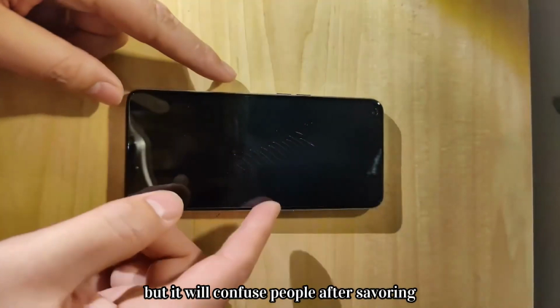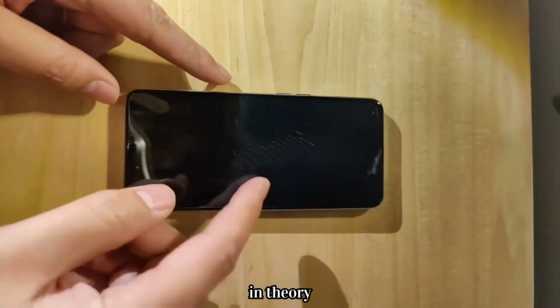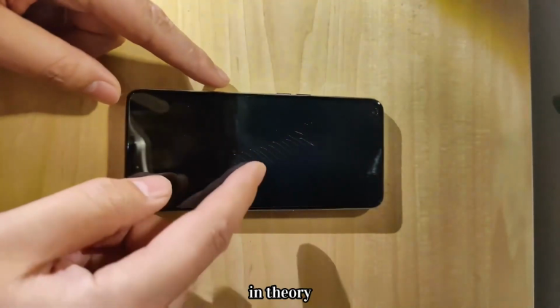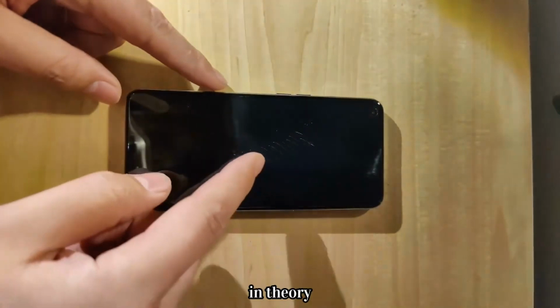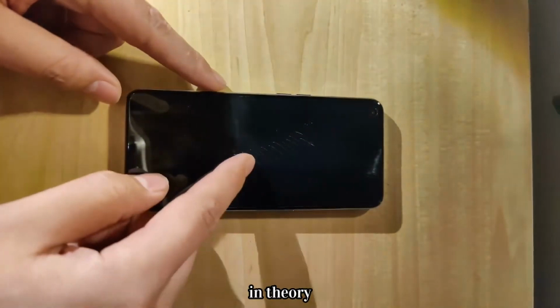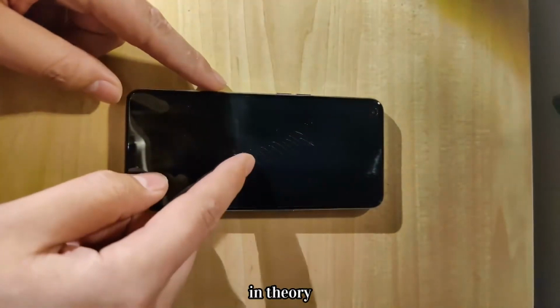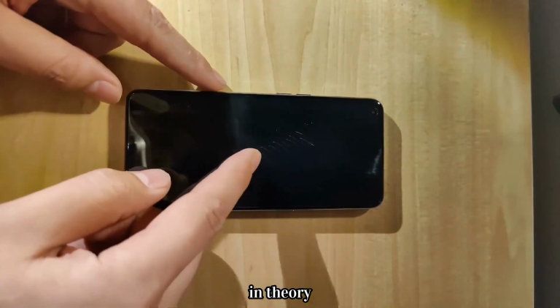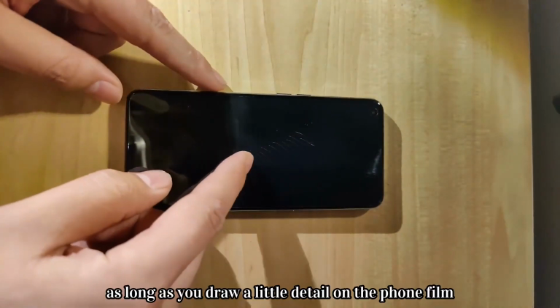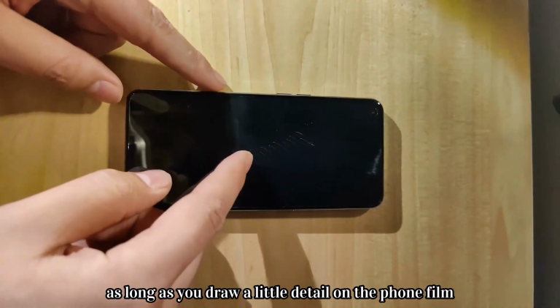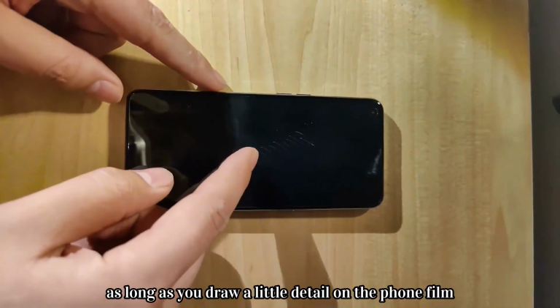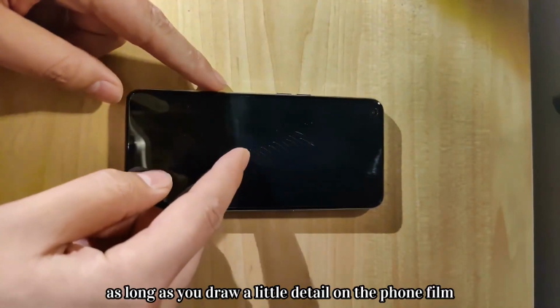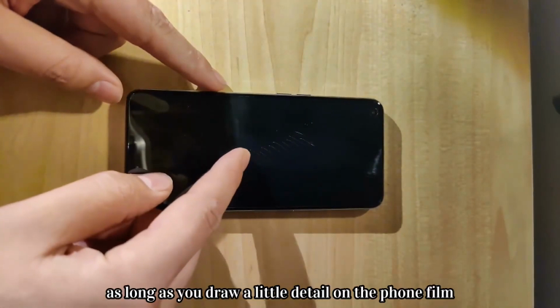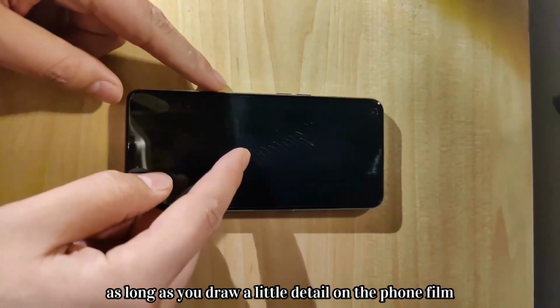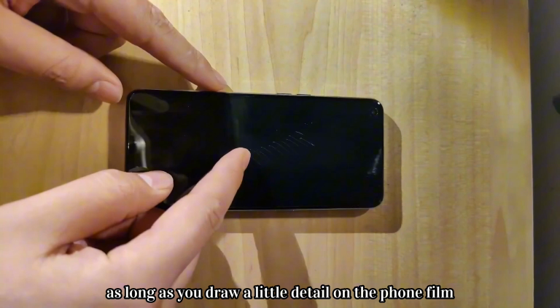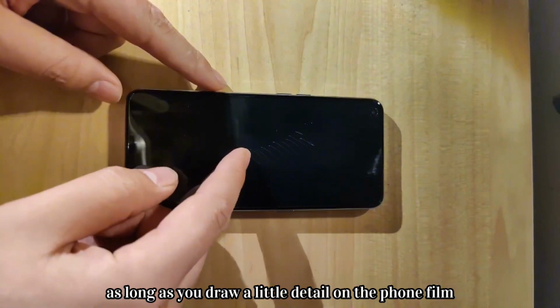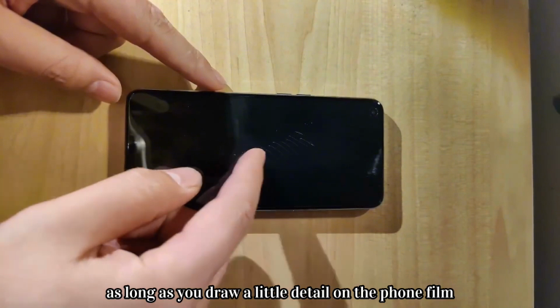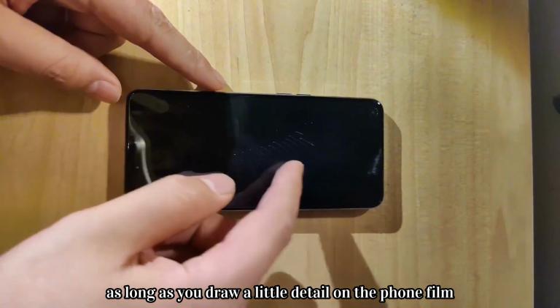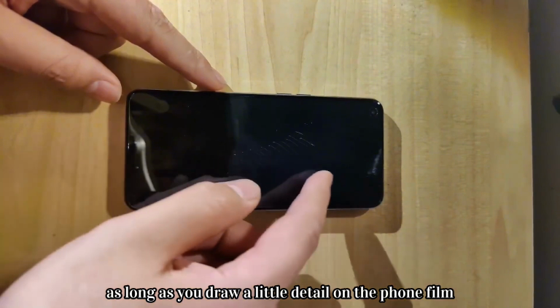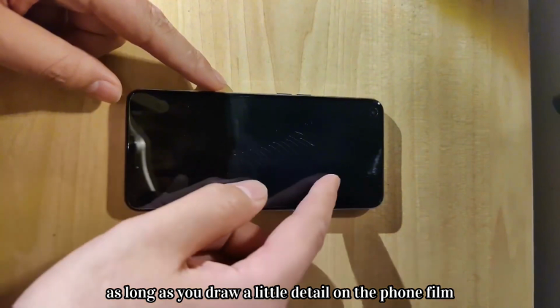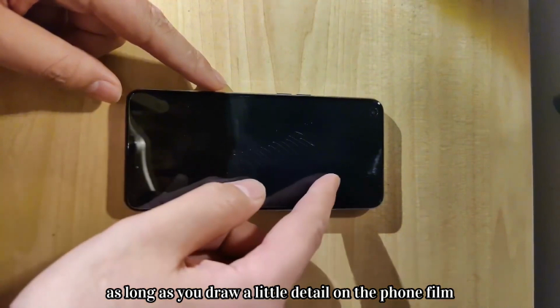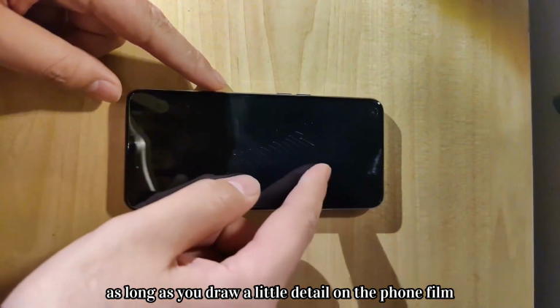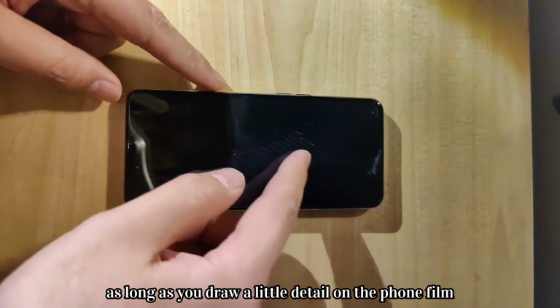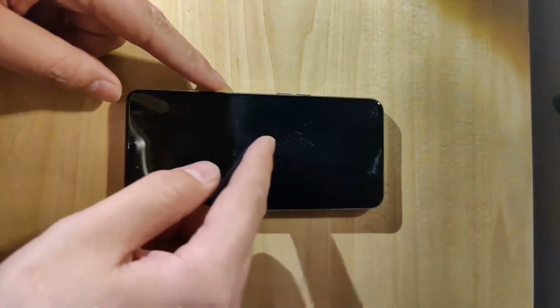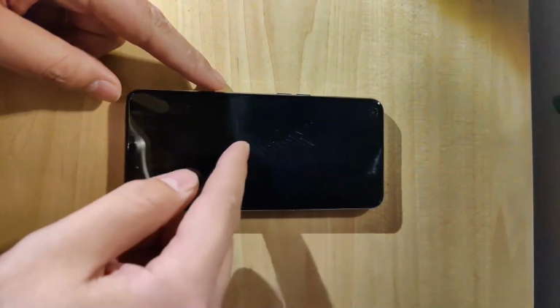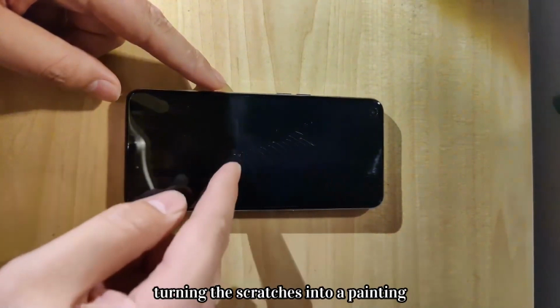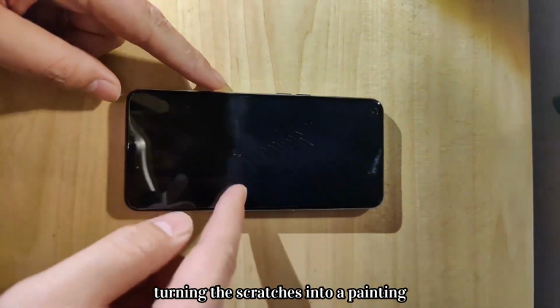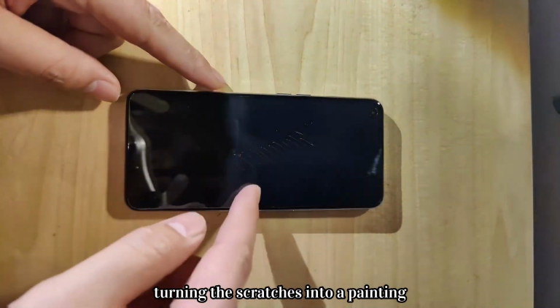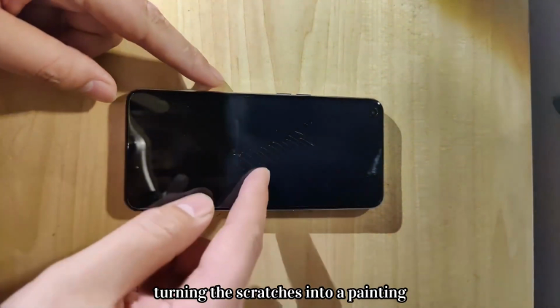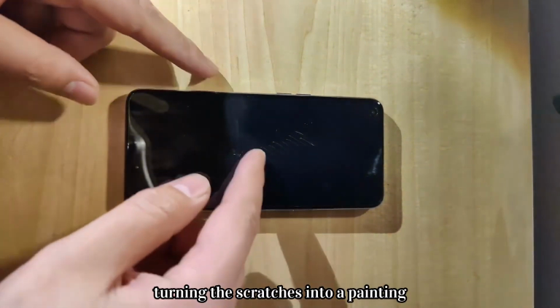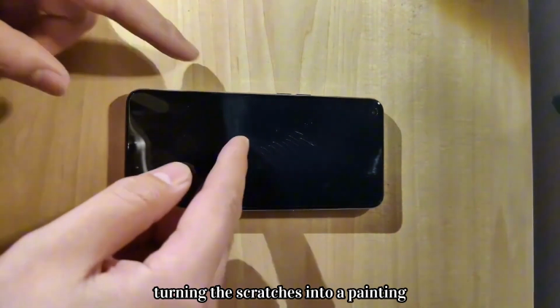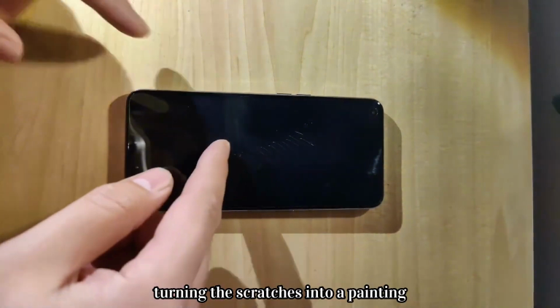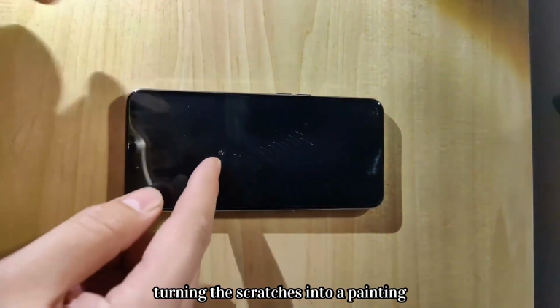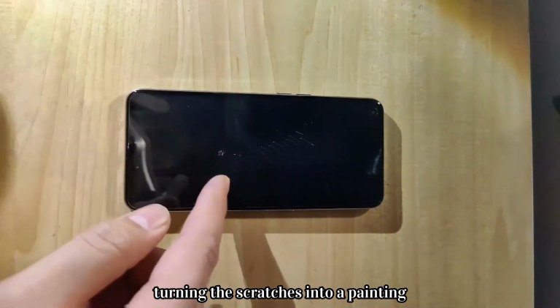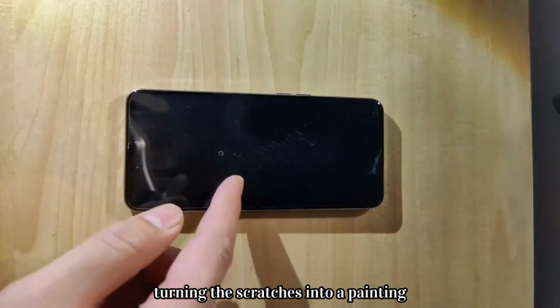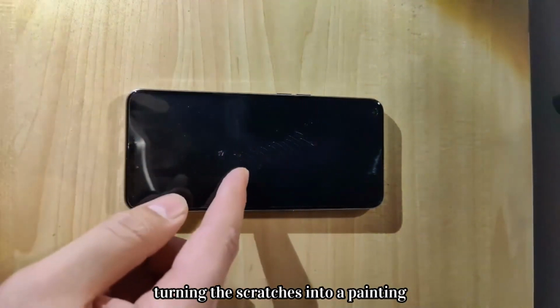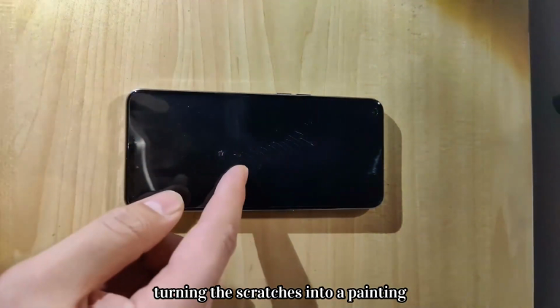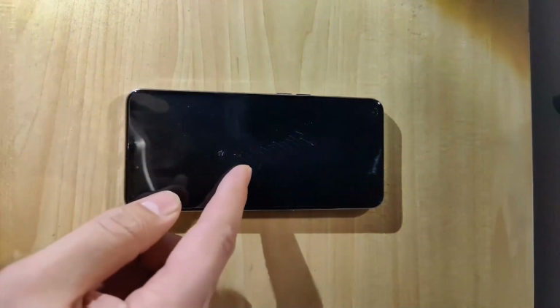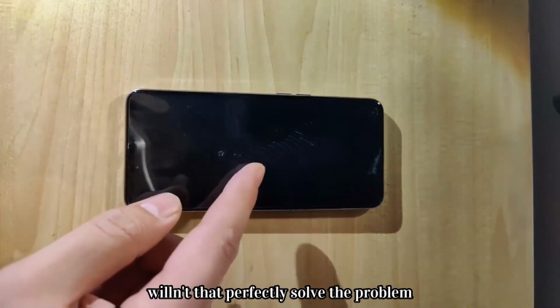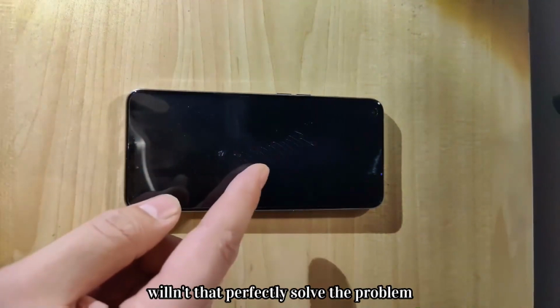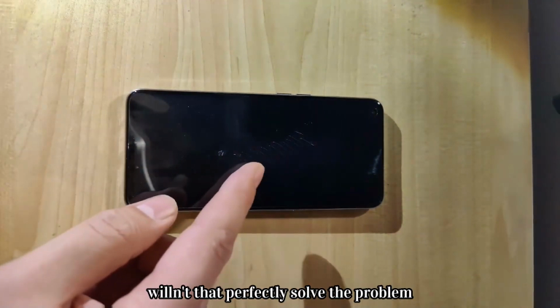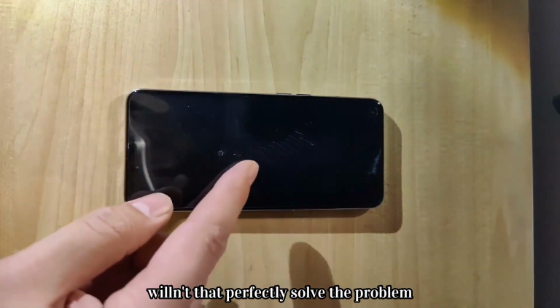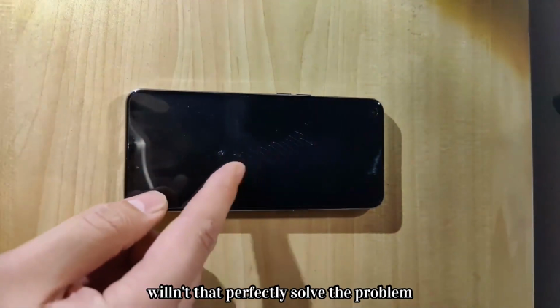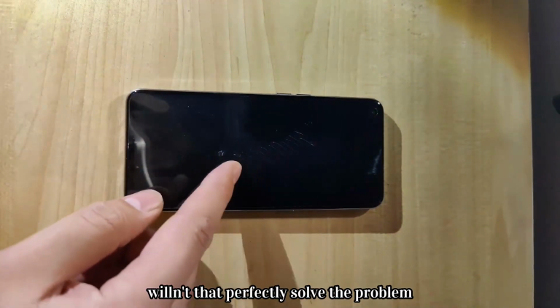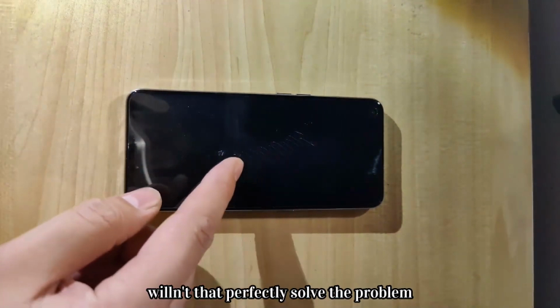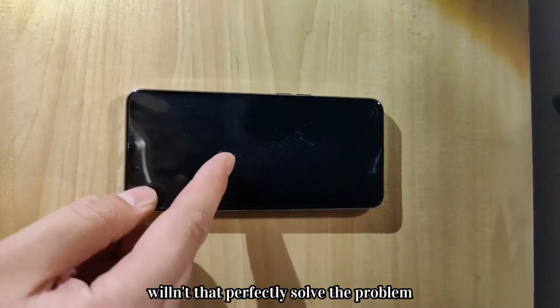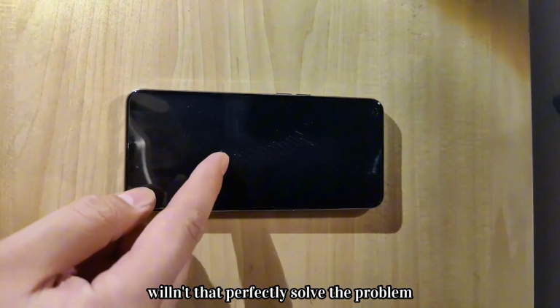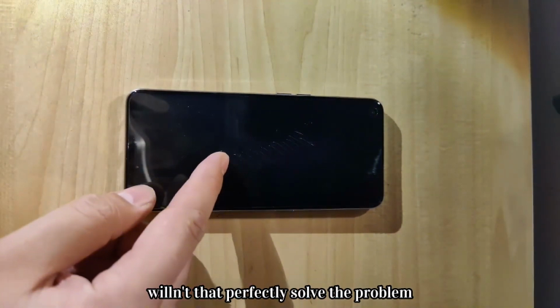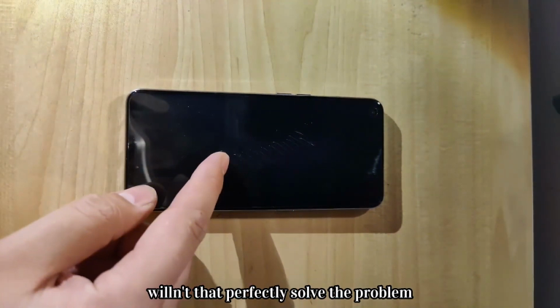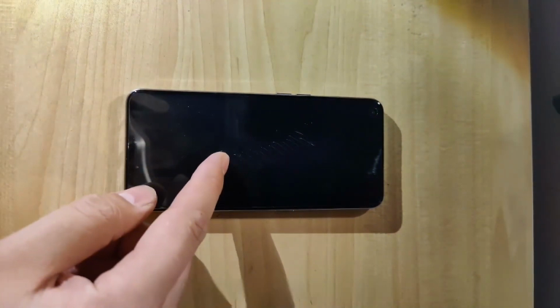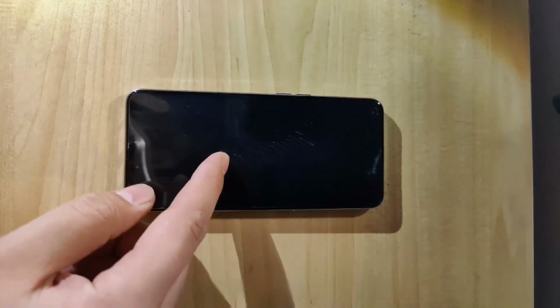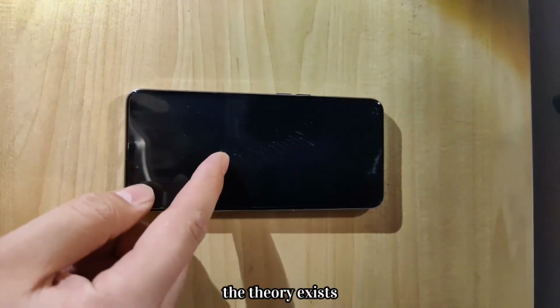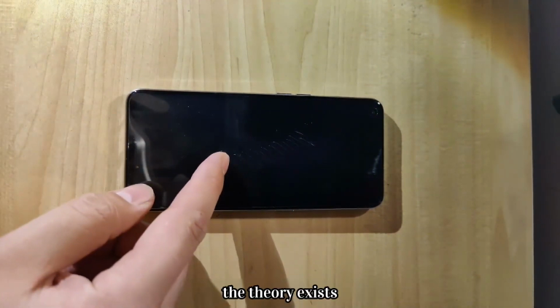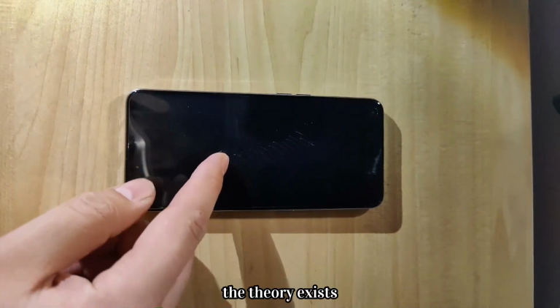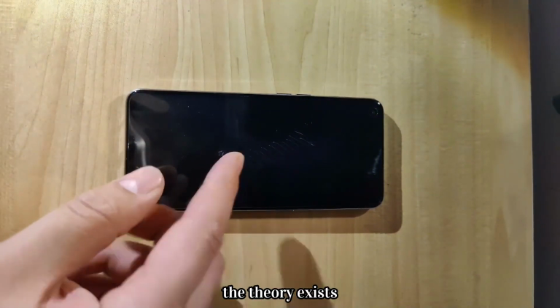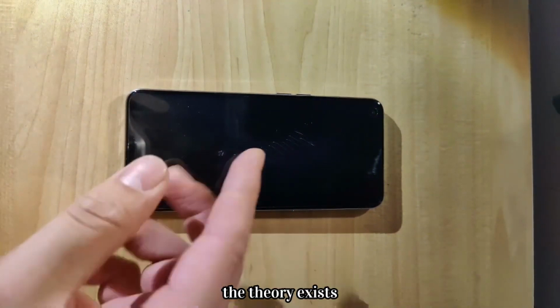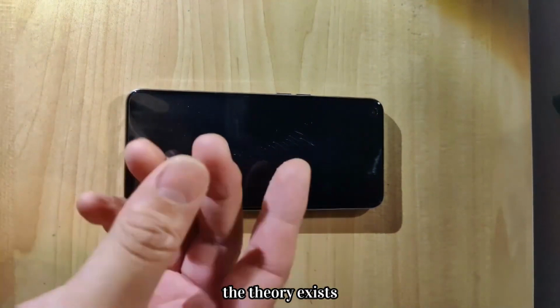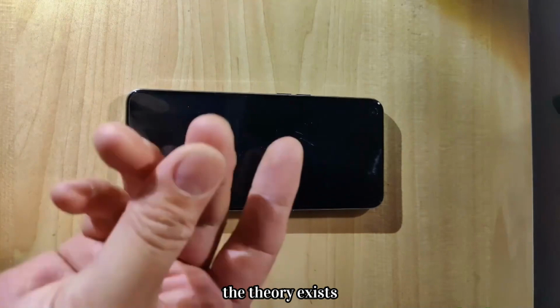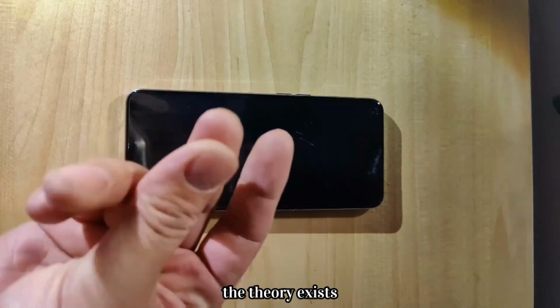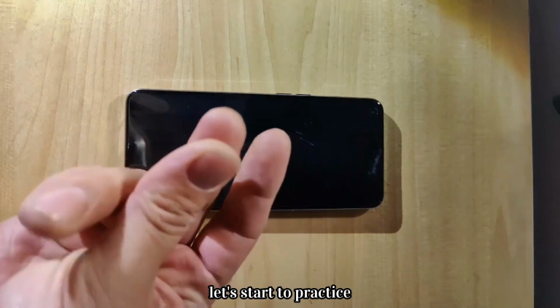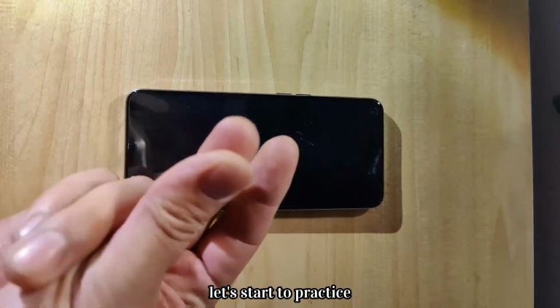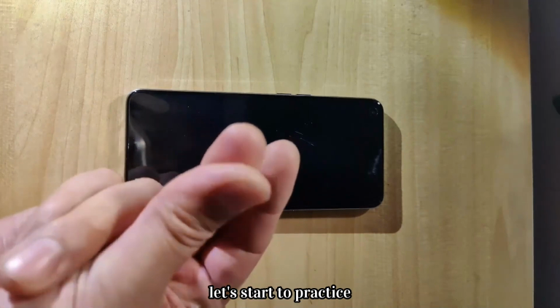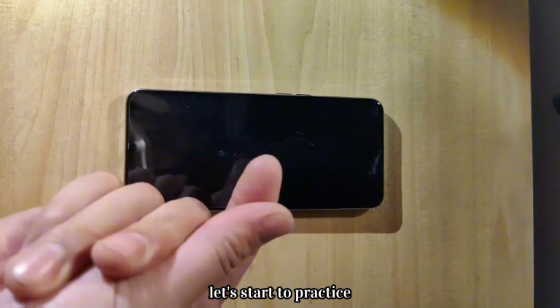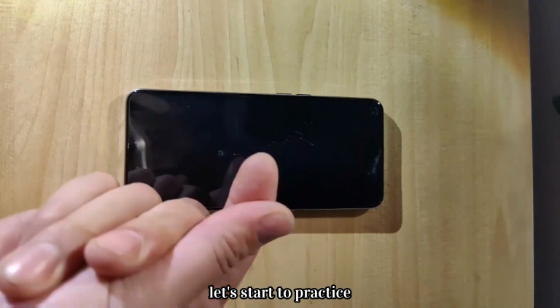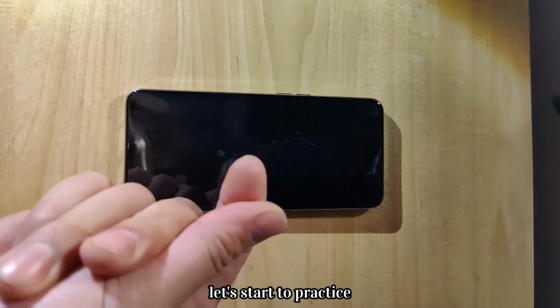In theory, as long as you draw a little detail on the phone film, turning the scratches into a painting, wouldn't that perfectly solve the problem? The theory exists. Let's start the practice.